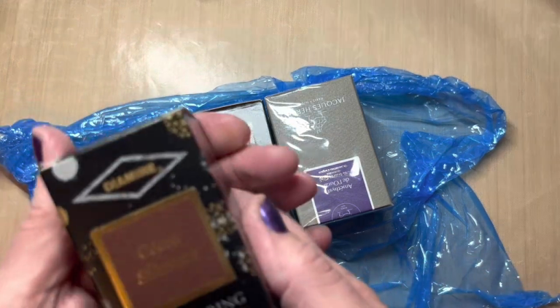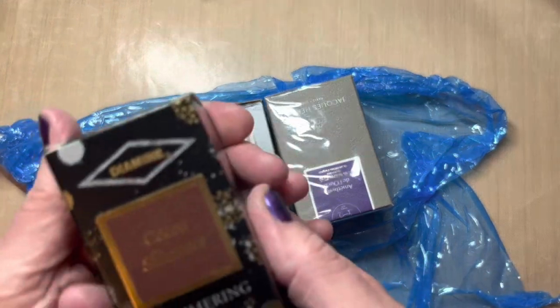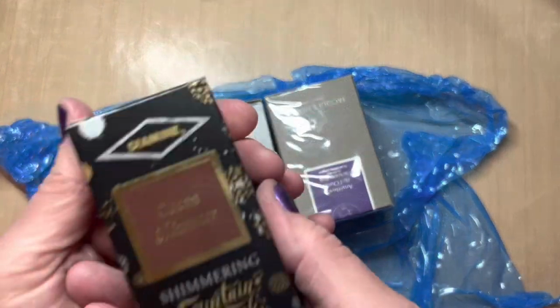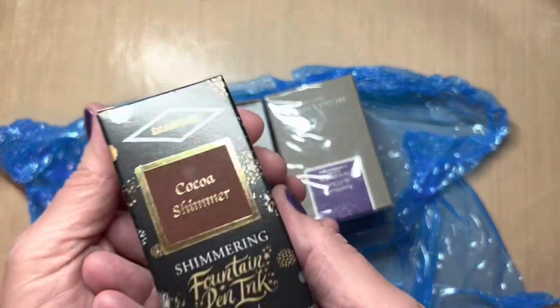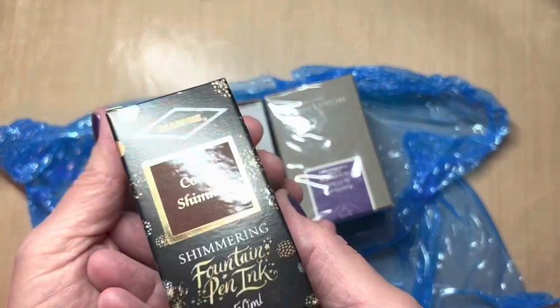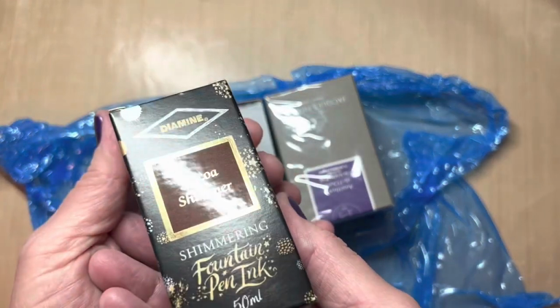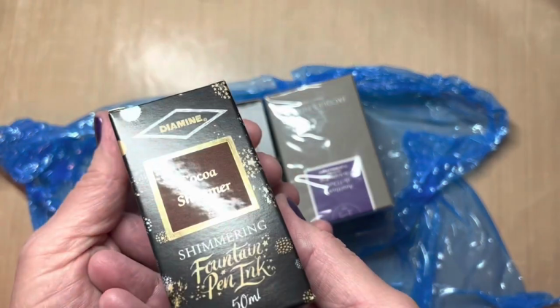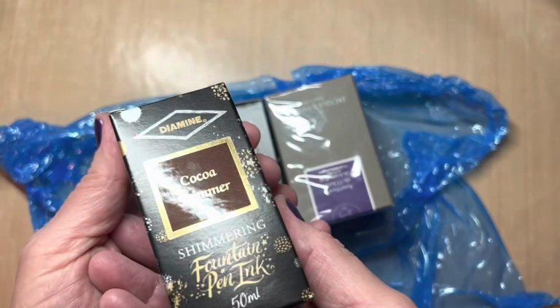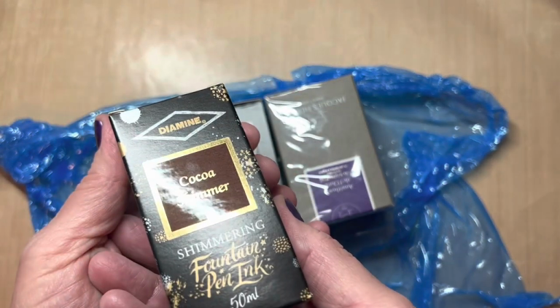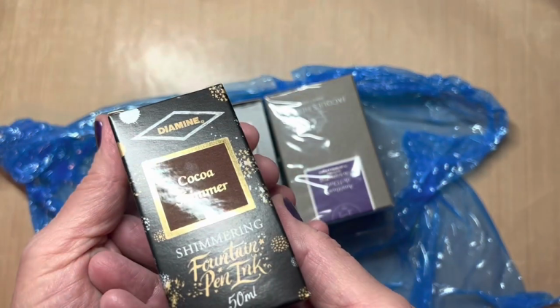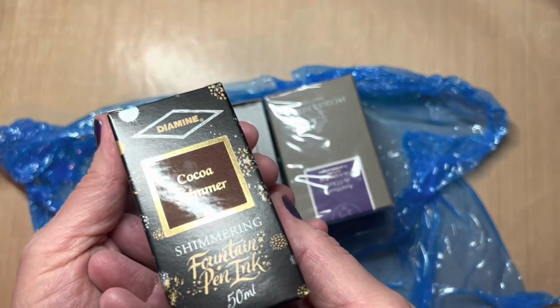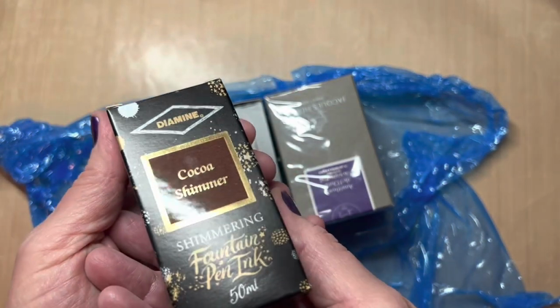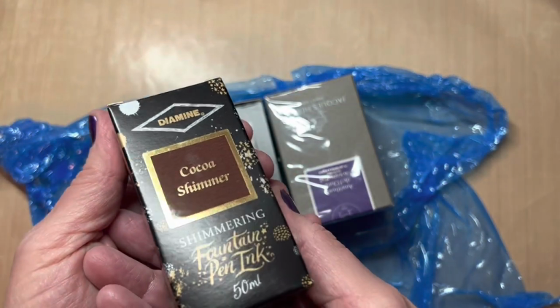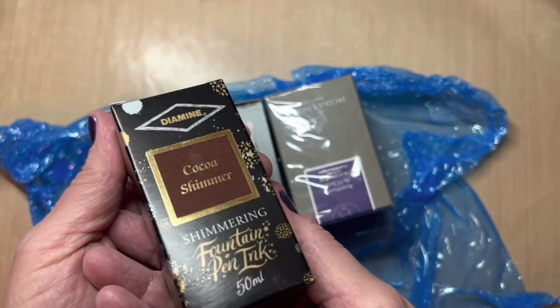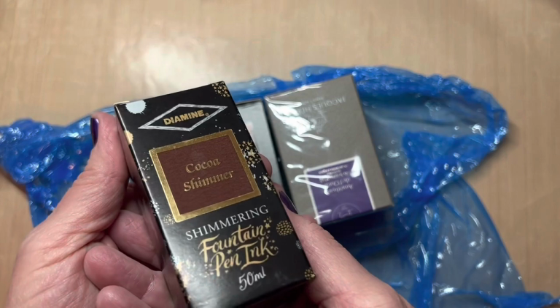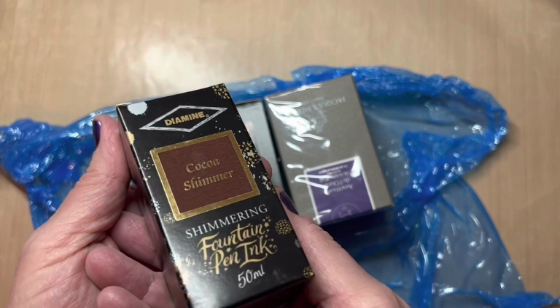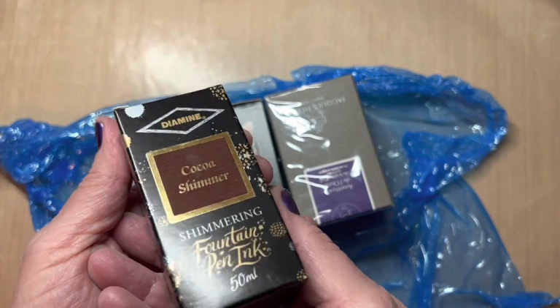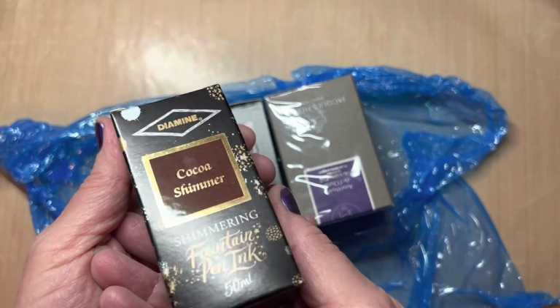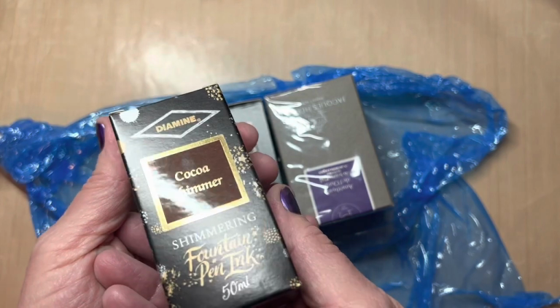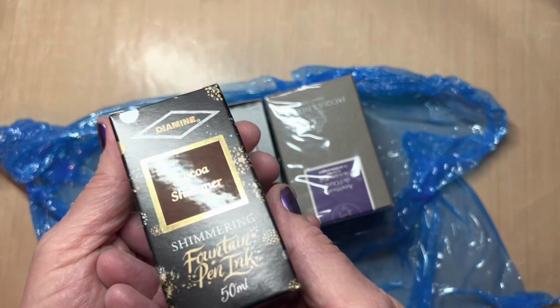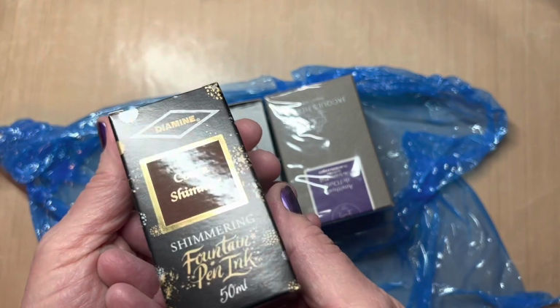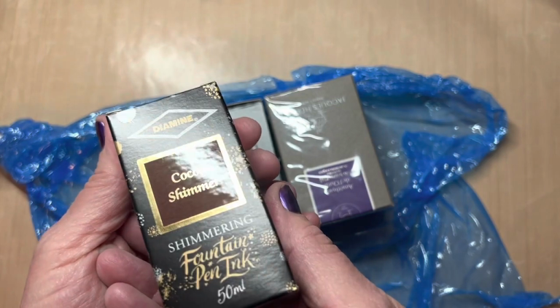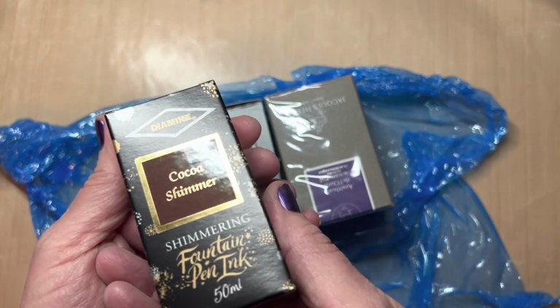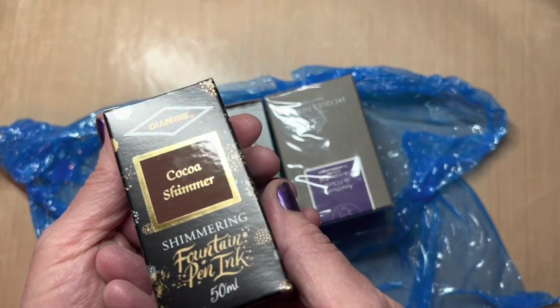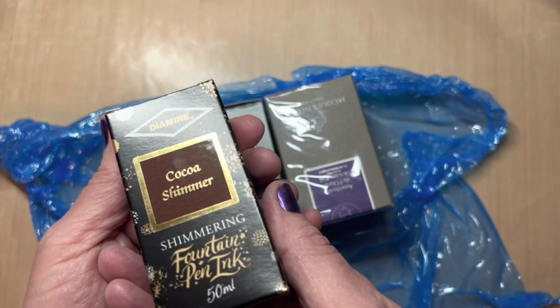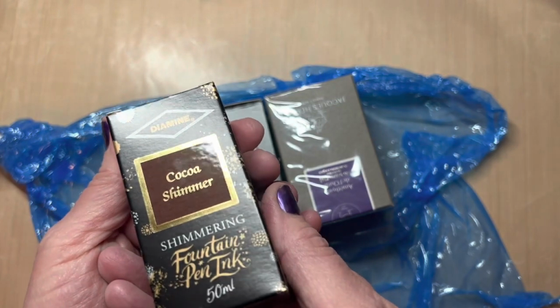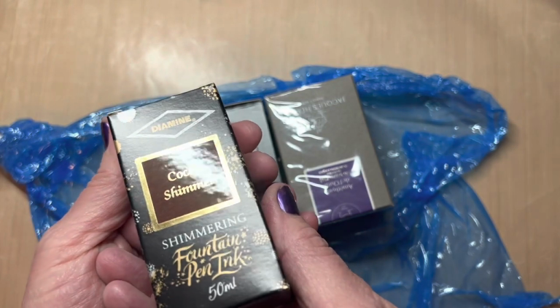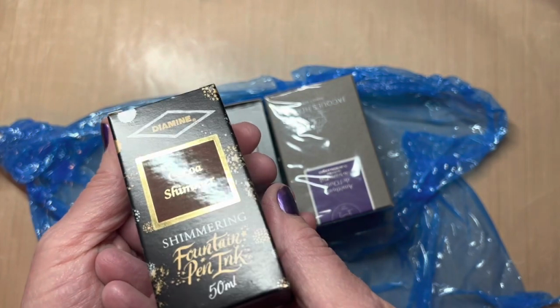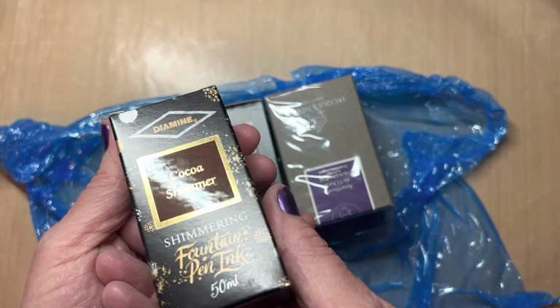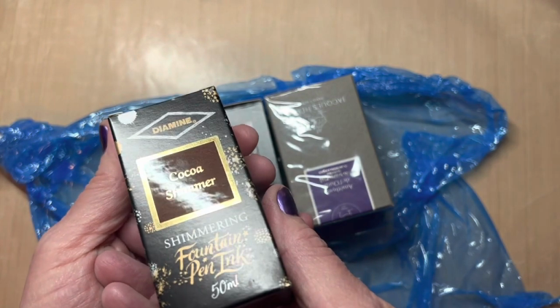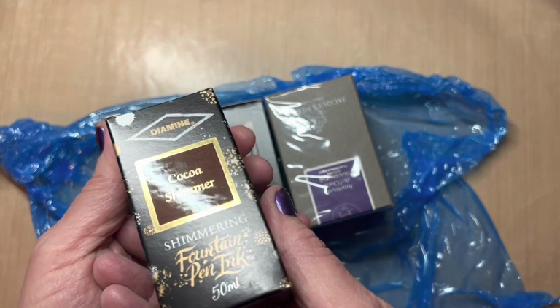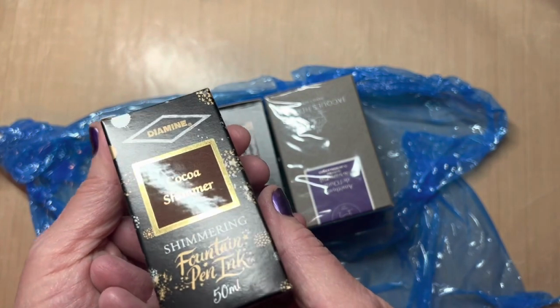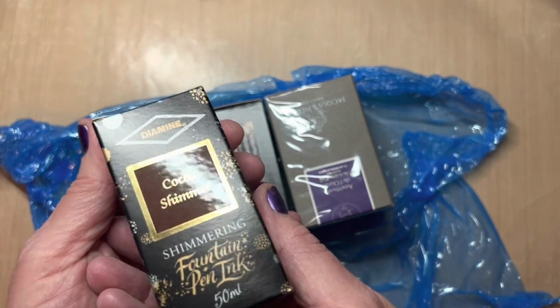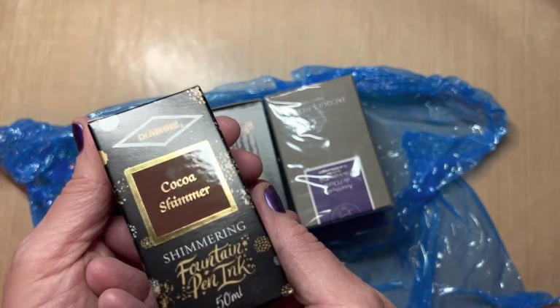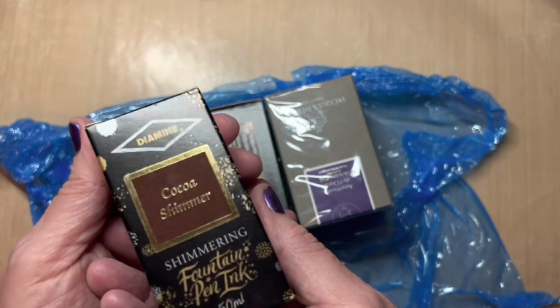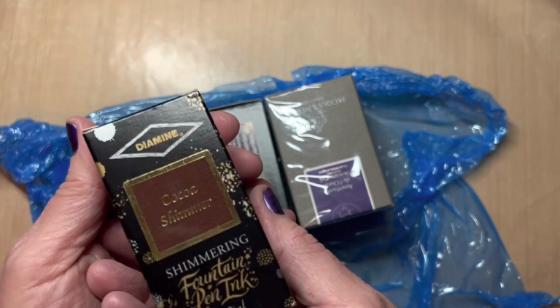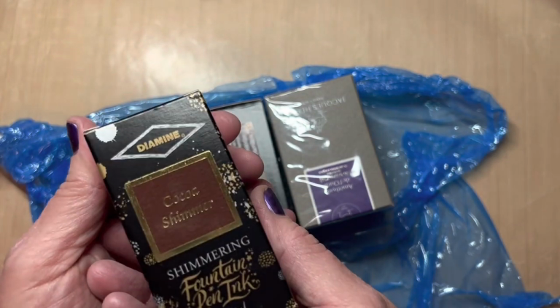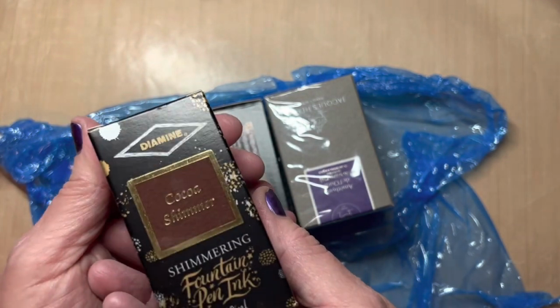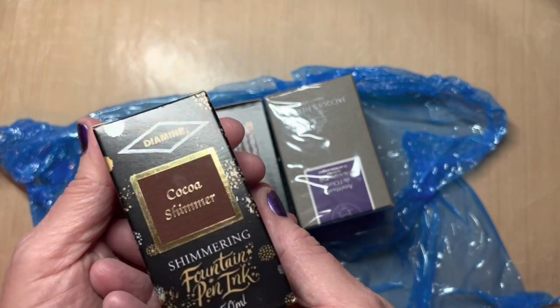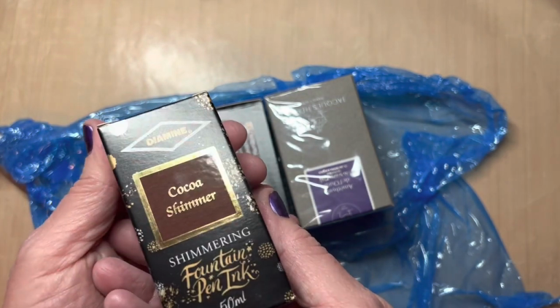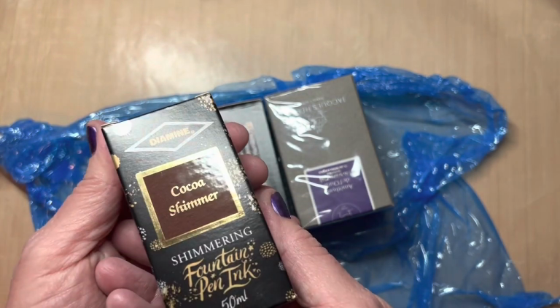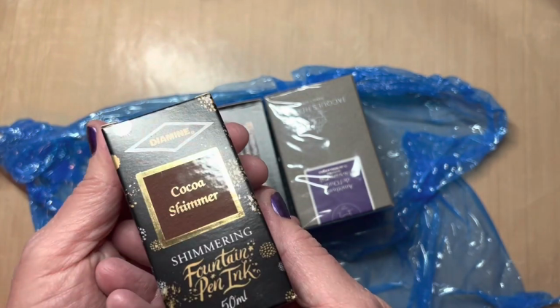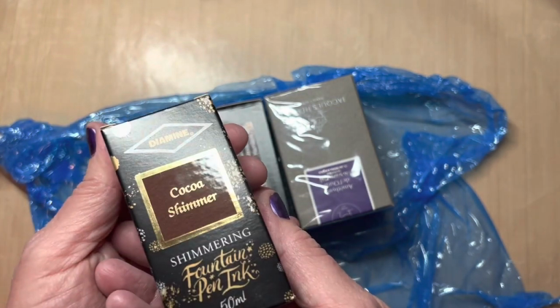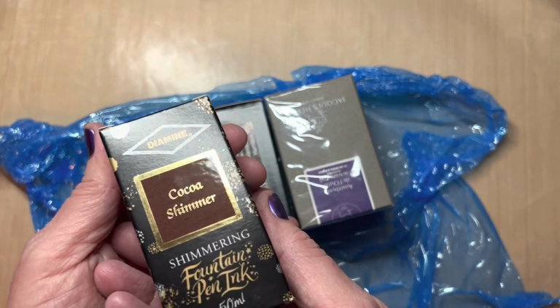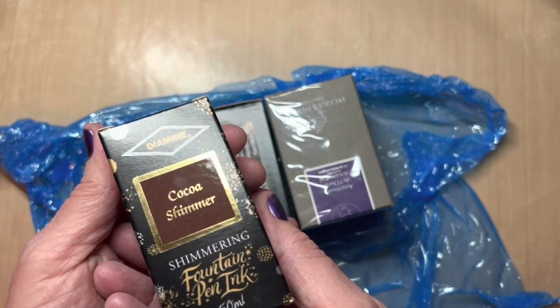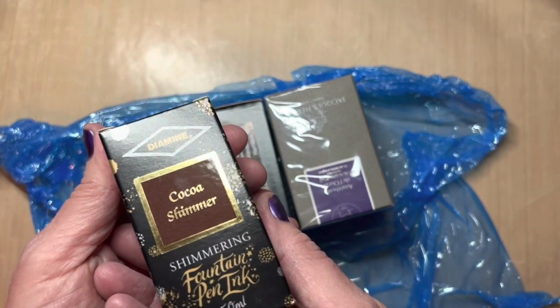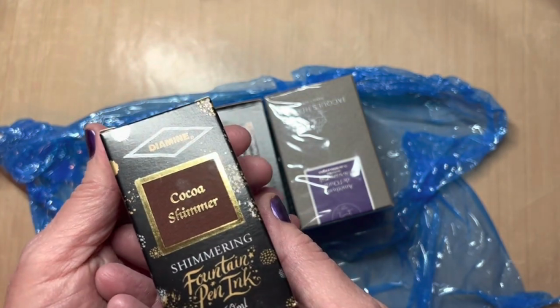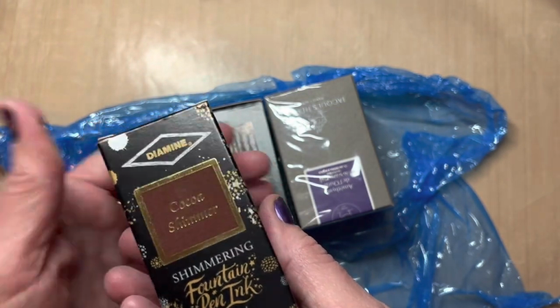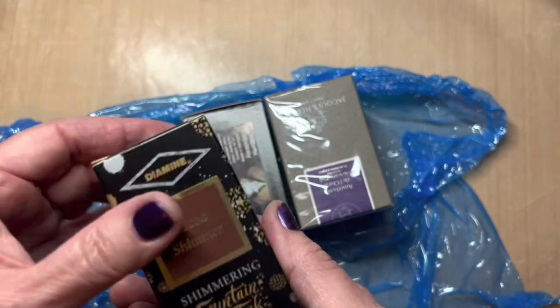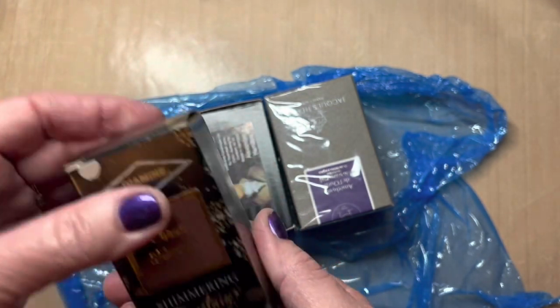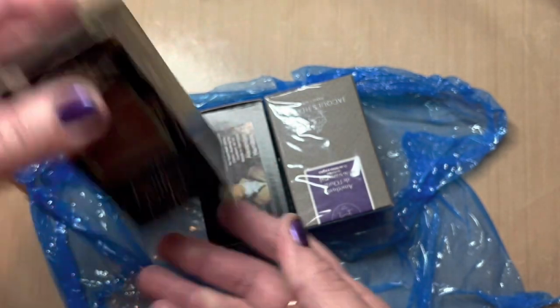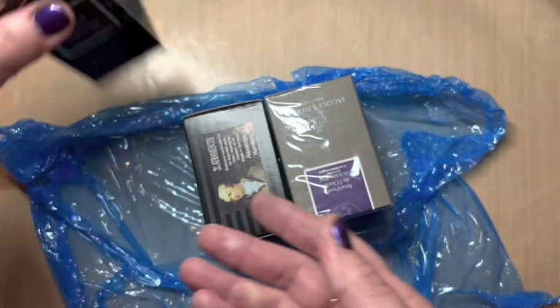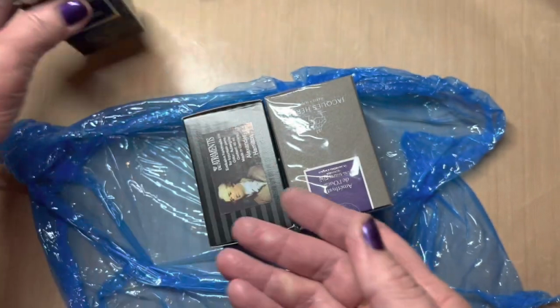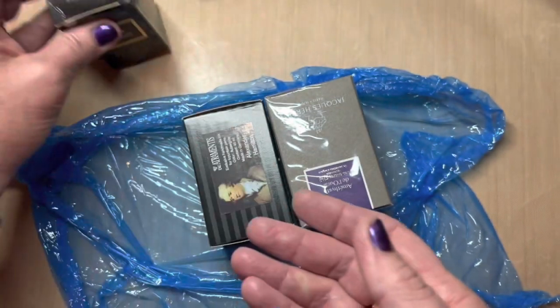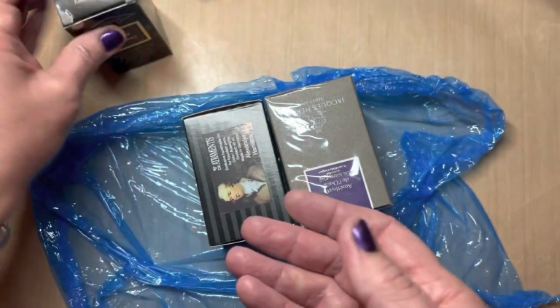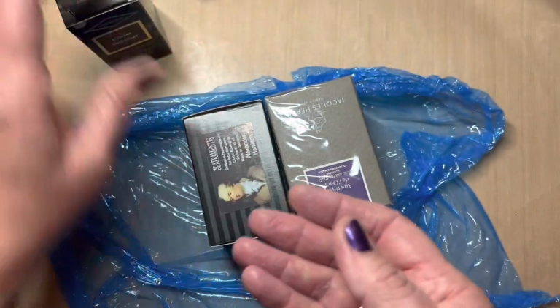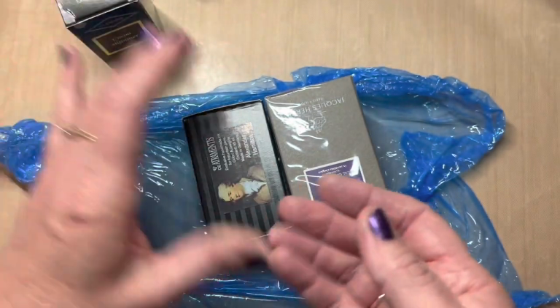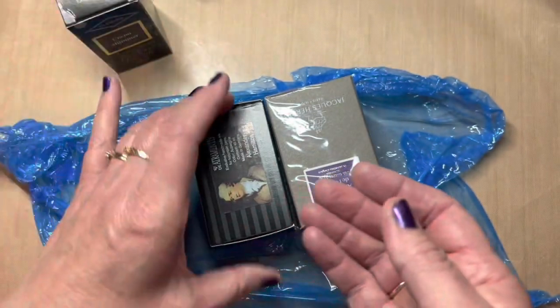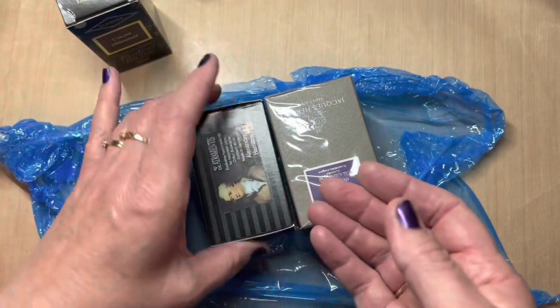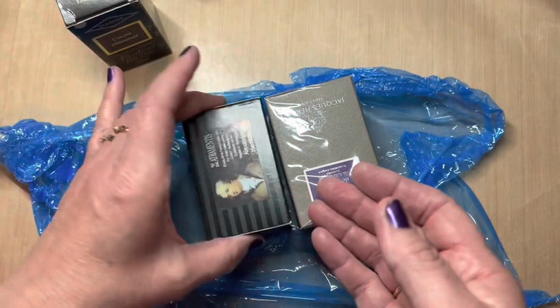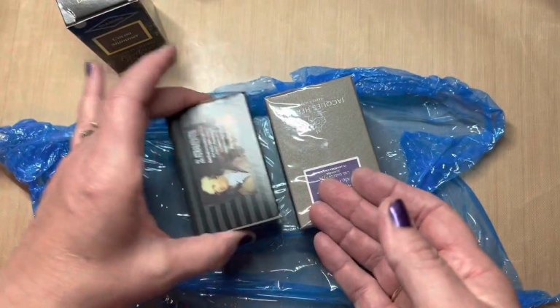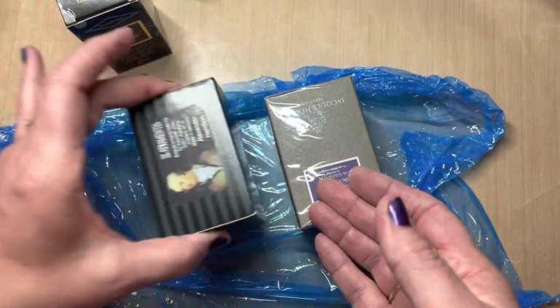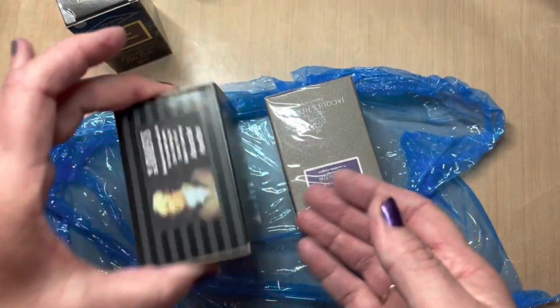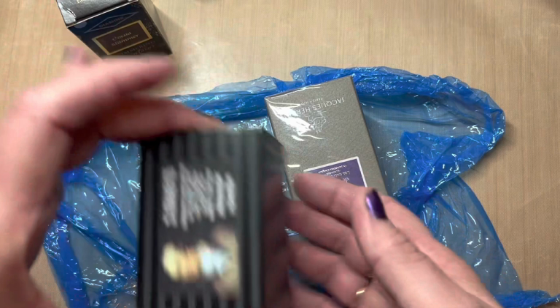So this gorgeous Diamine Shimmering Ink, it's called Cocoa Shimmer. We'll get into that.